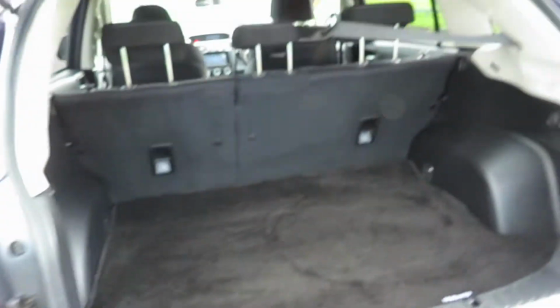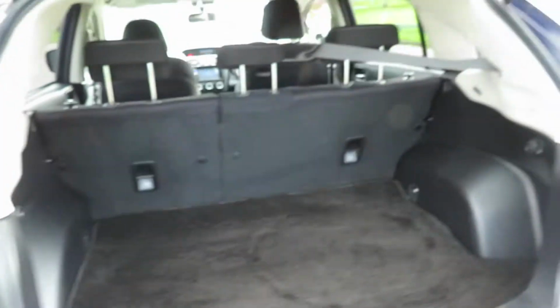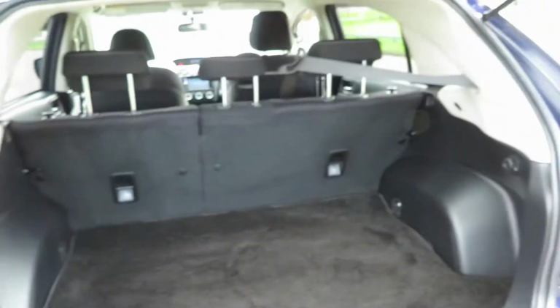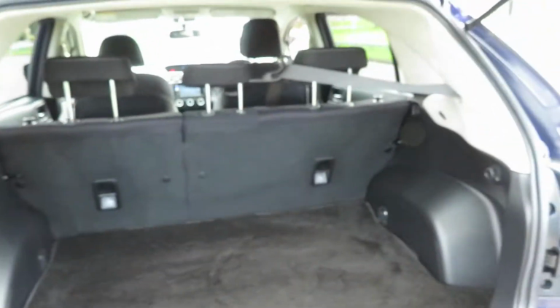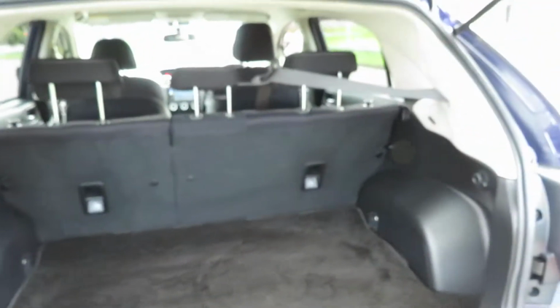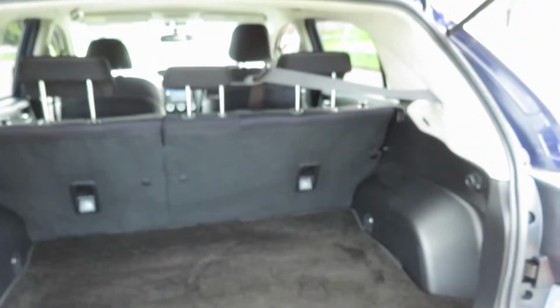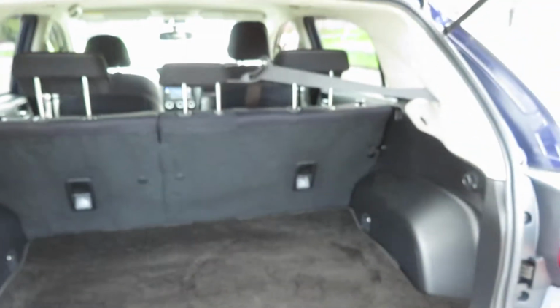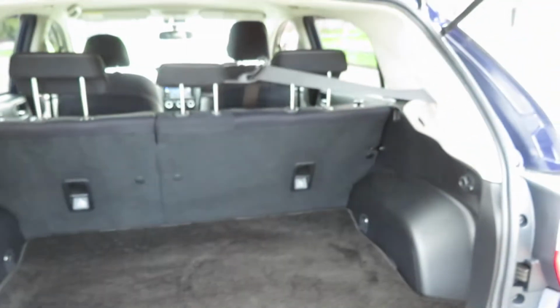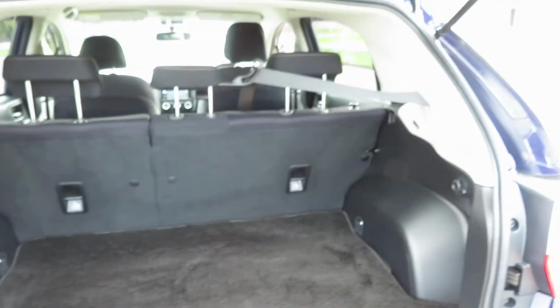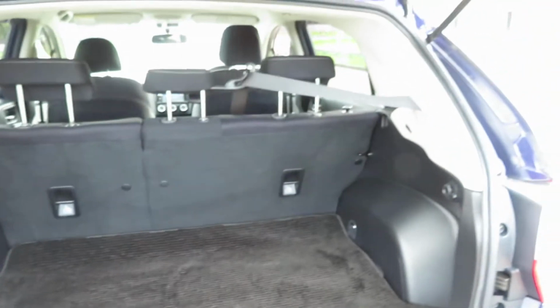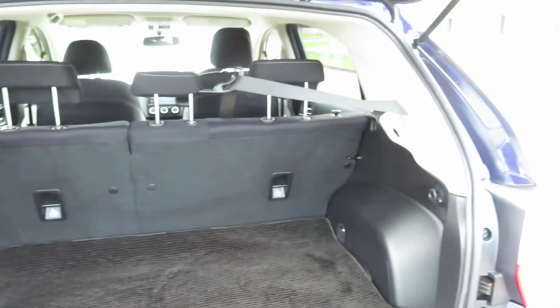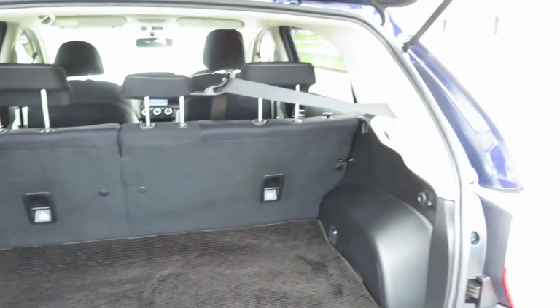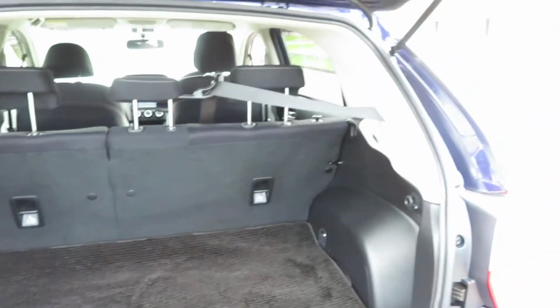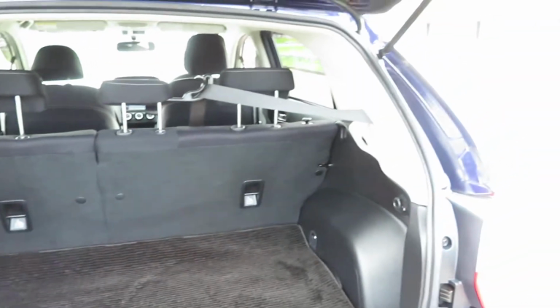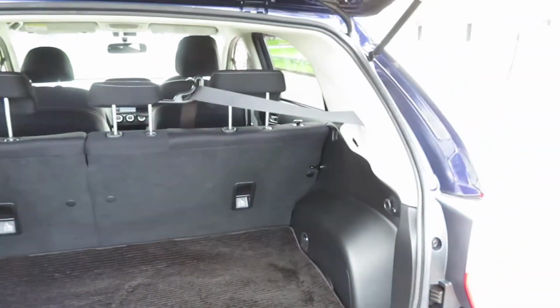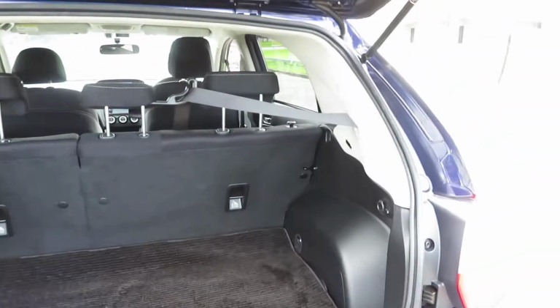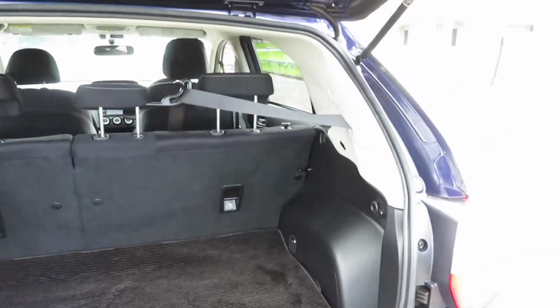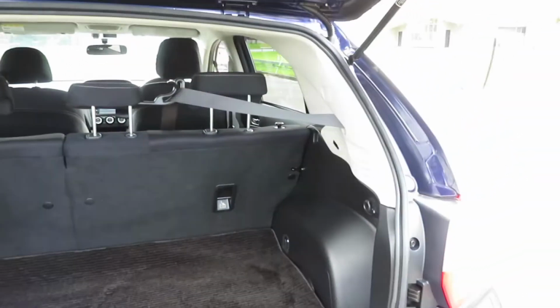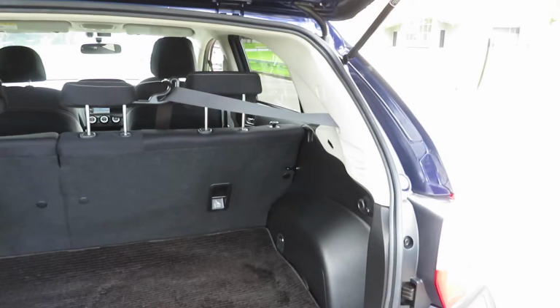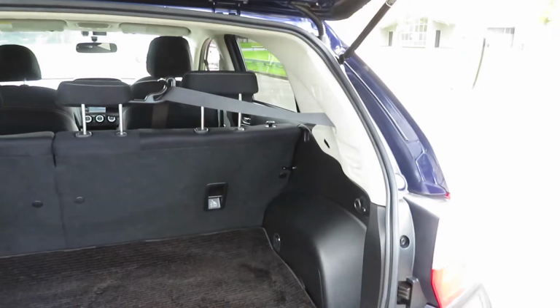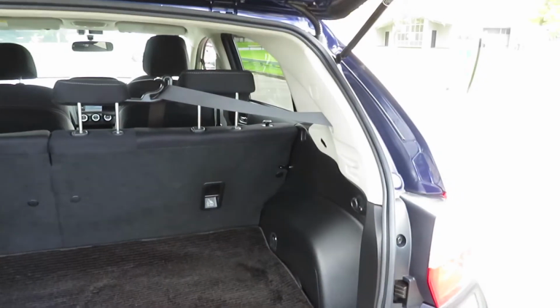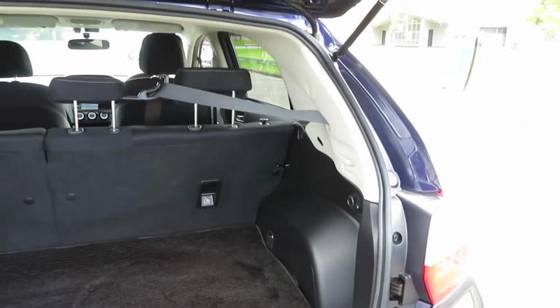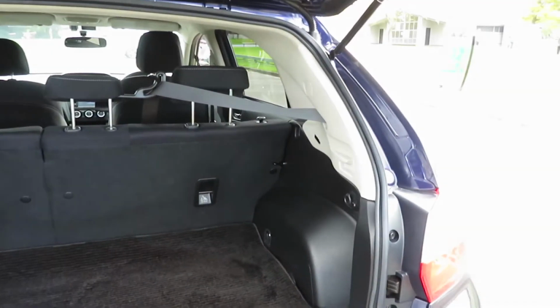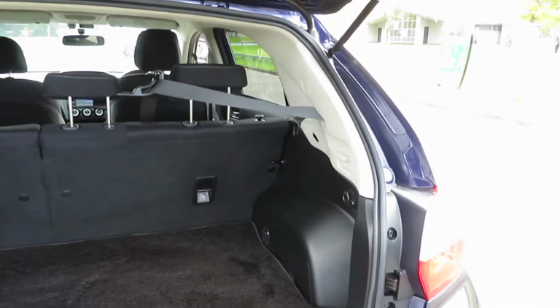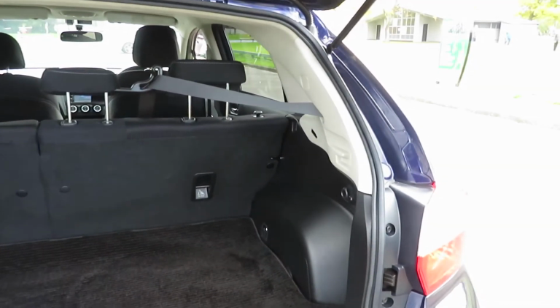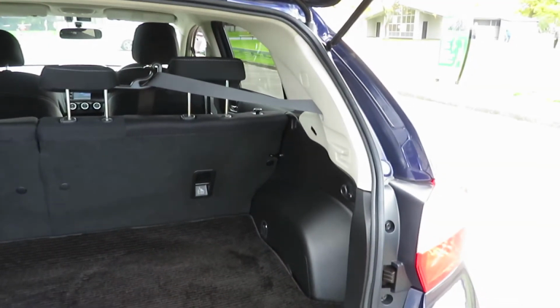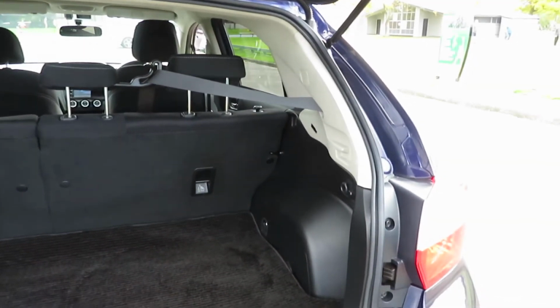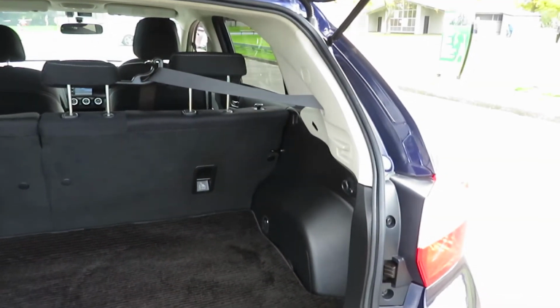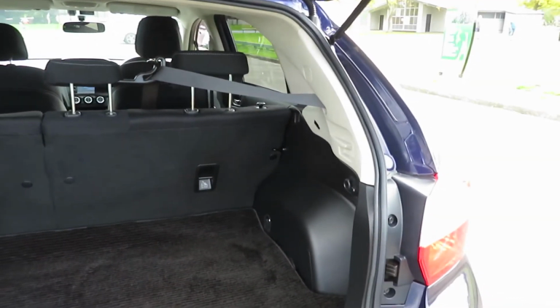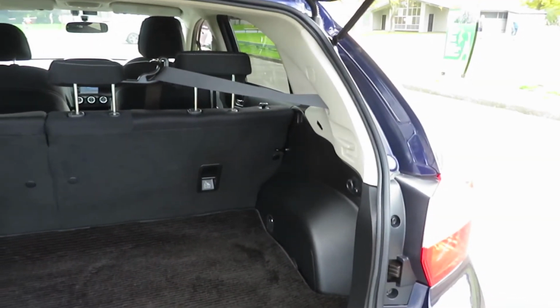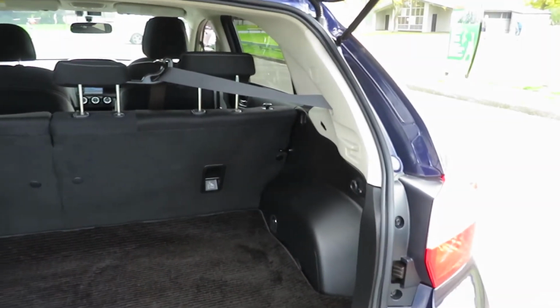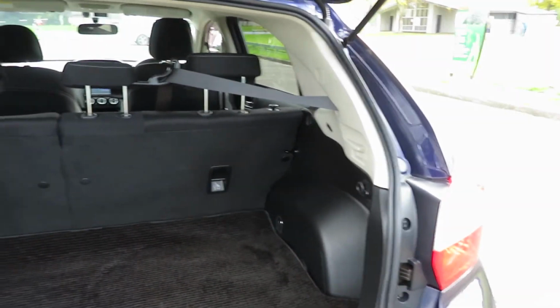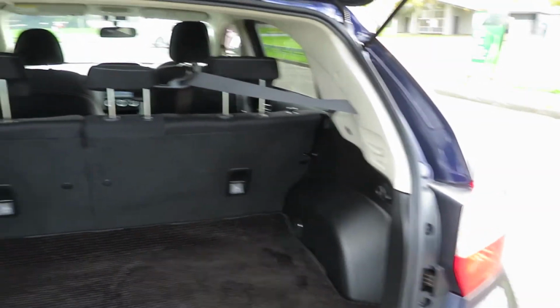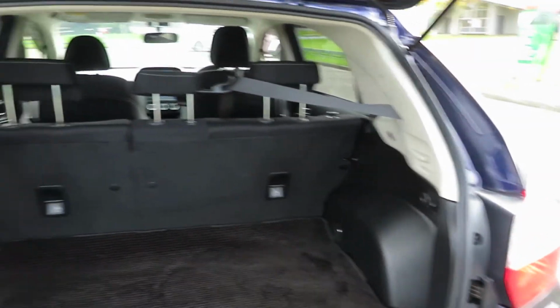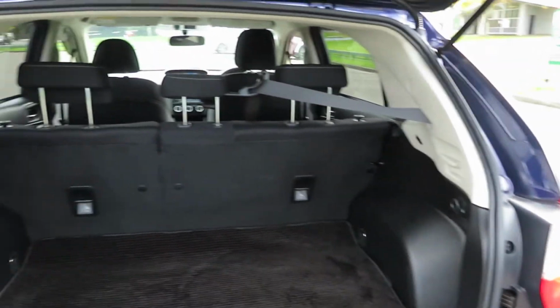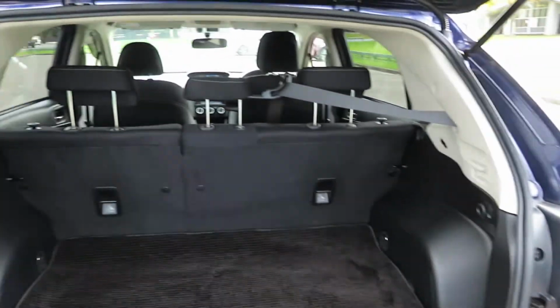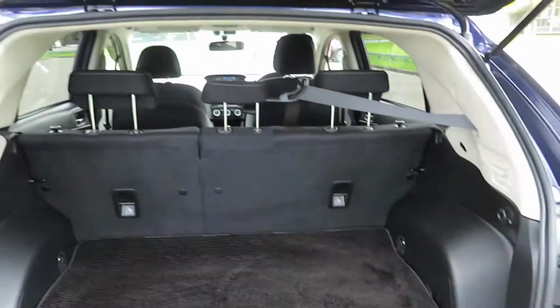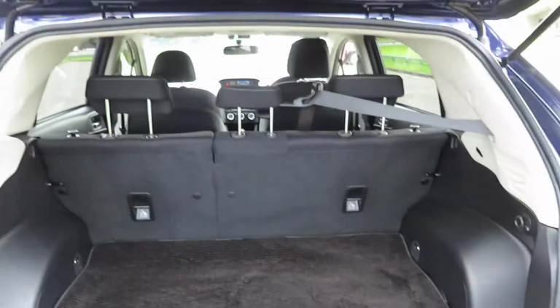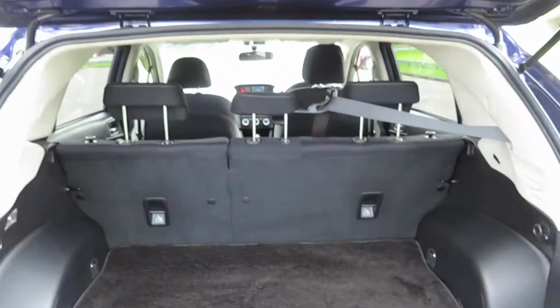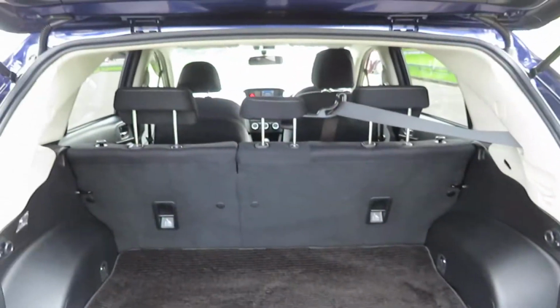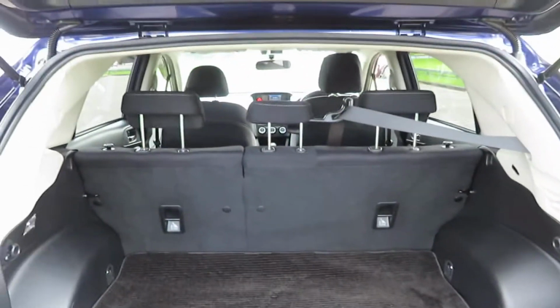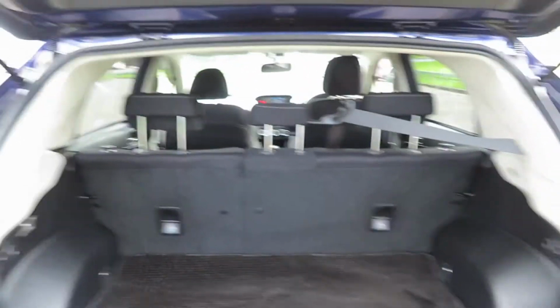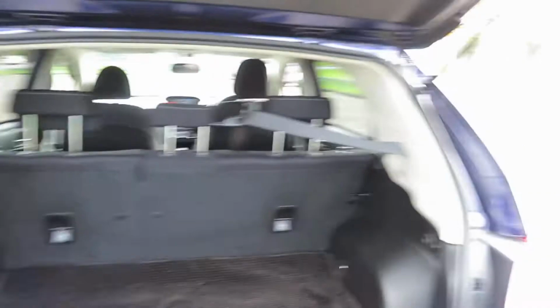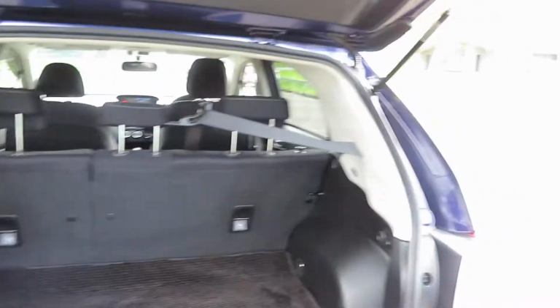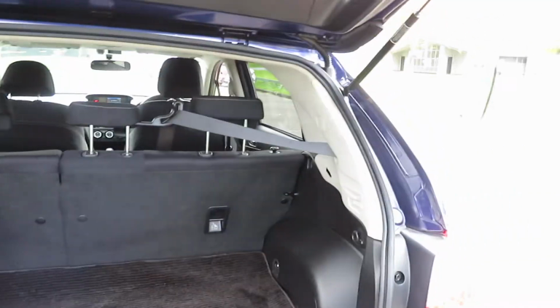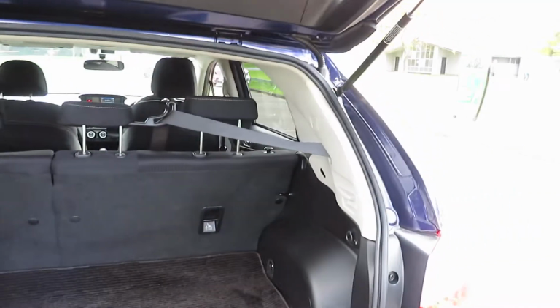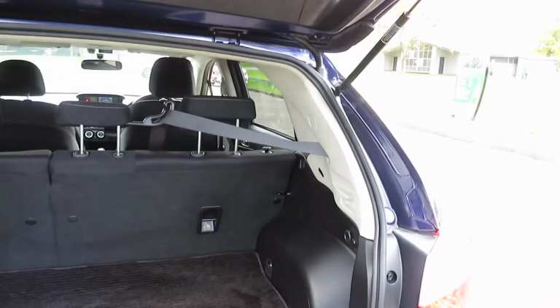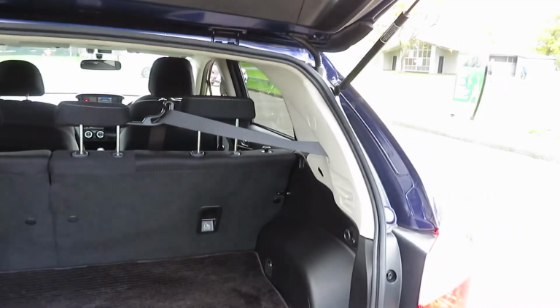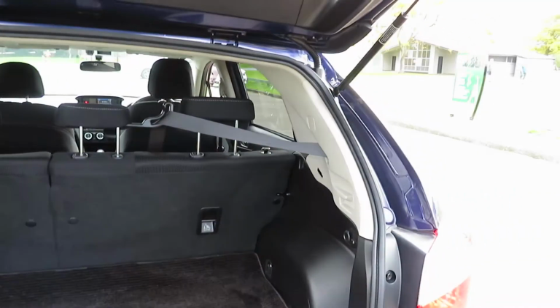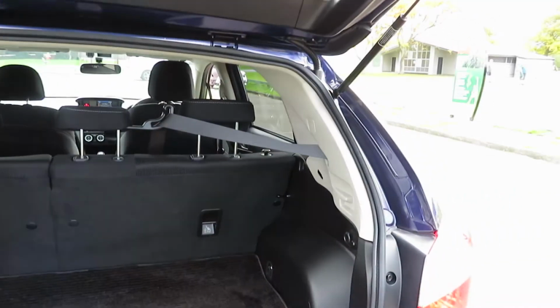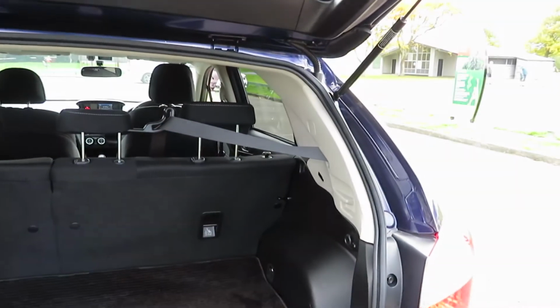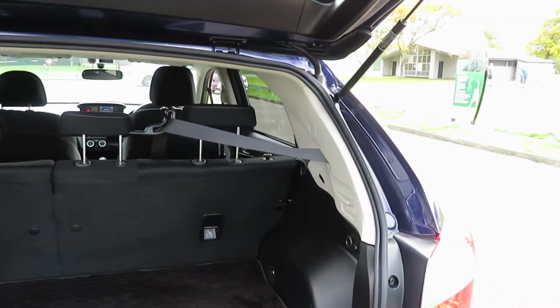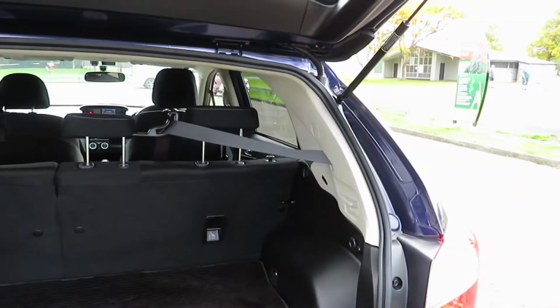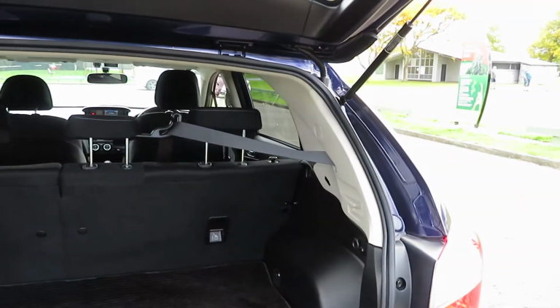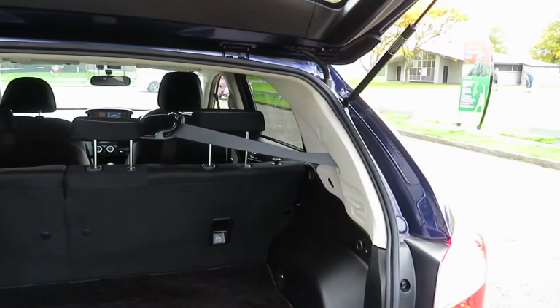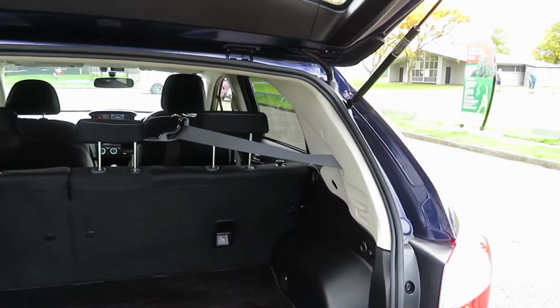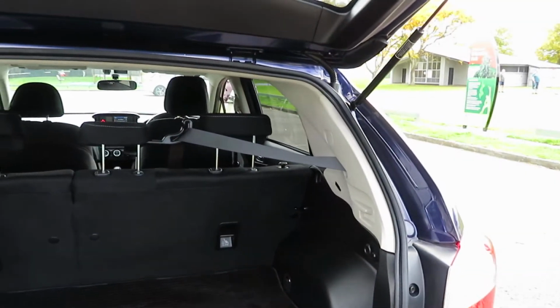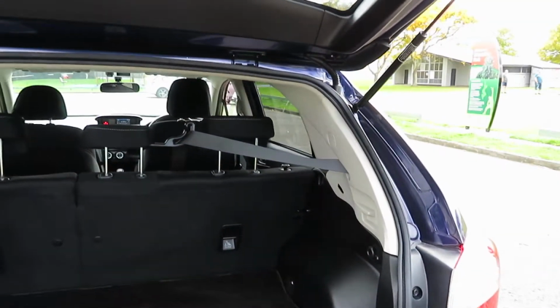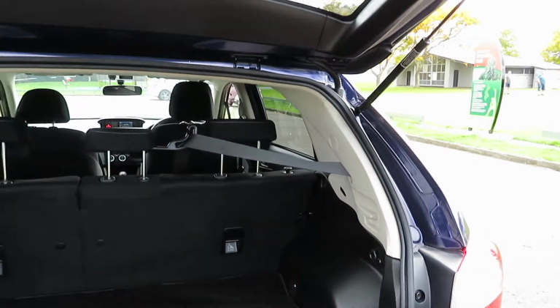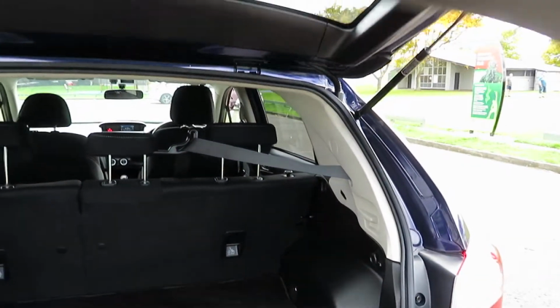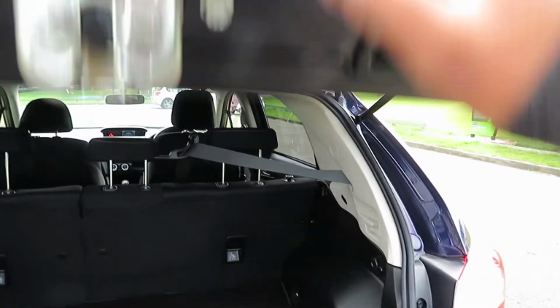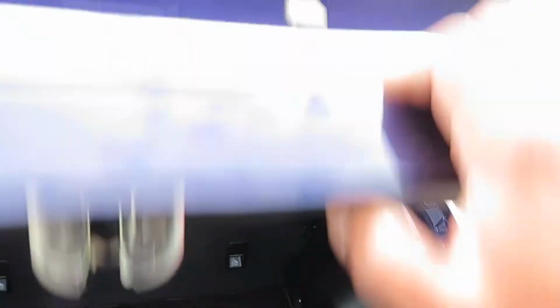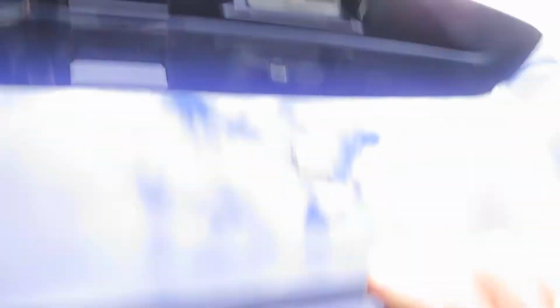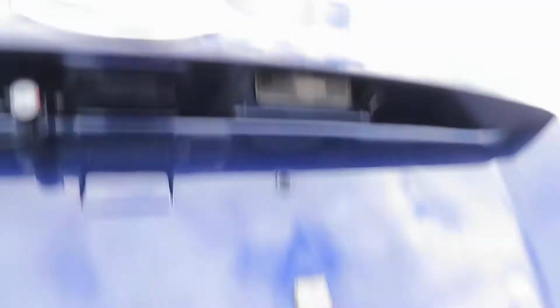That's the boot space — very good boot space, which is an attraction of the Subaru Impreza. It also has baby seat anchor points.